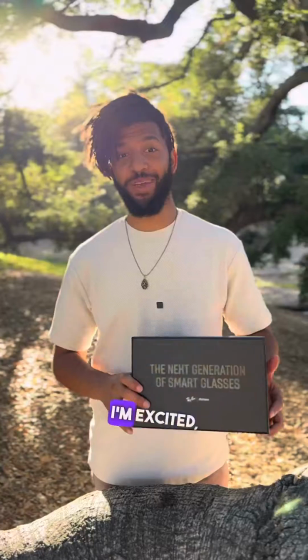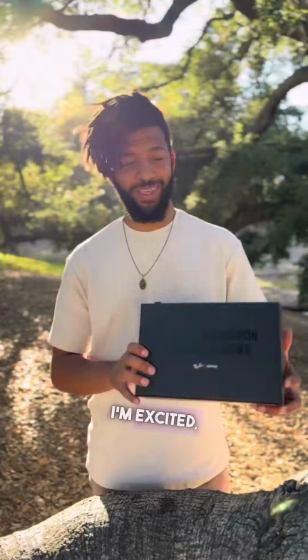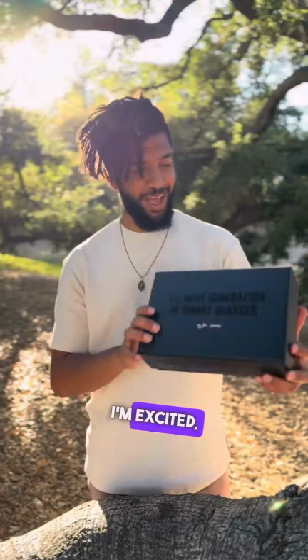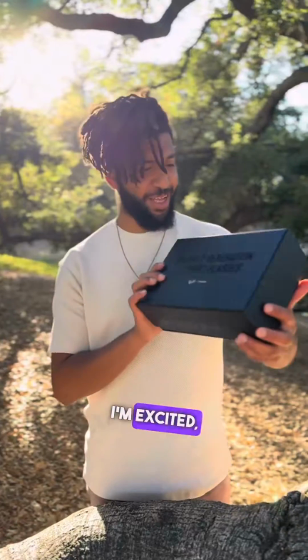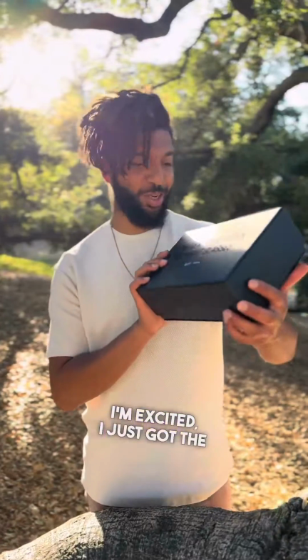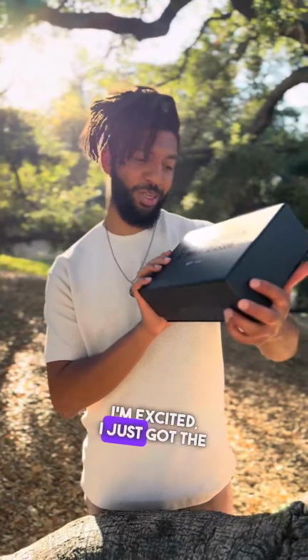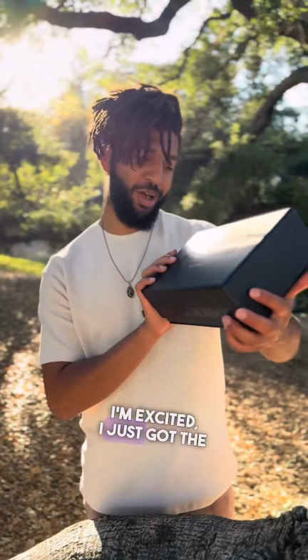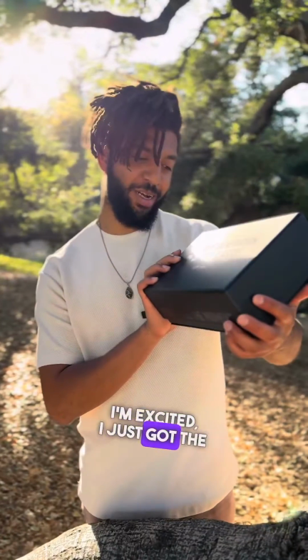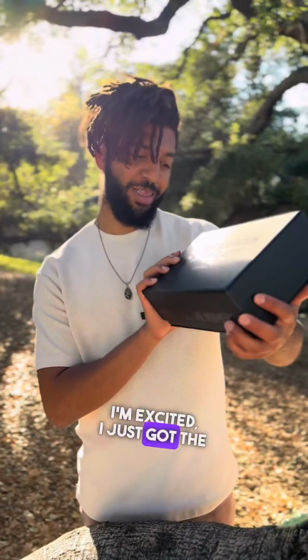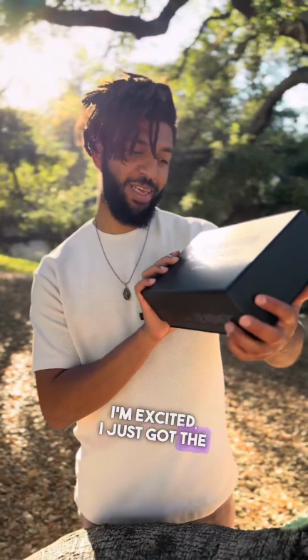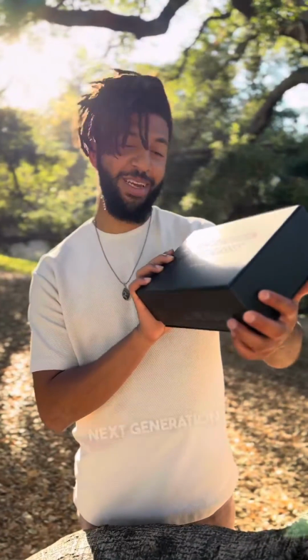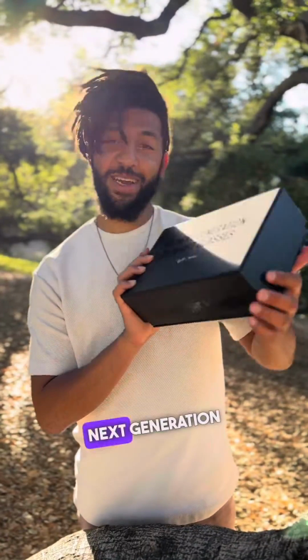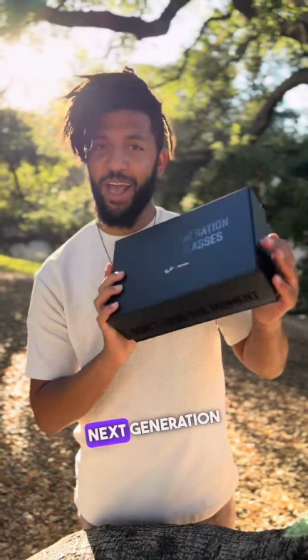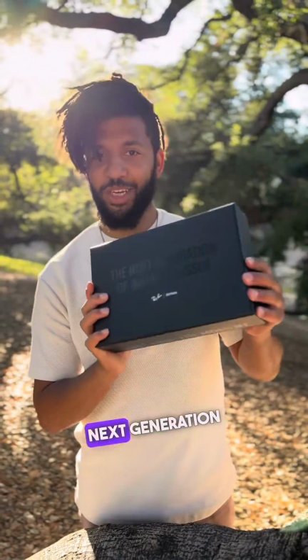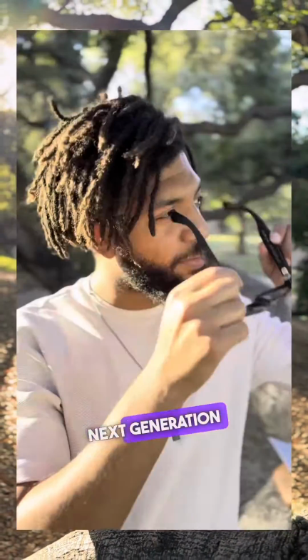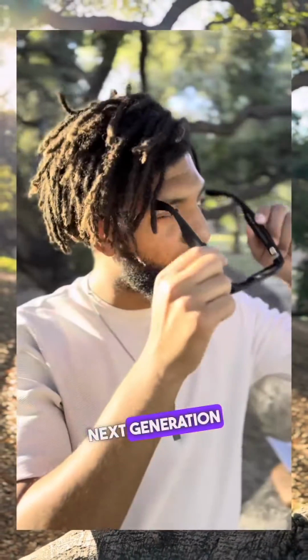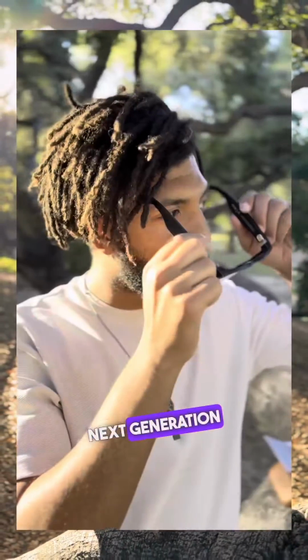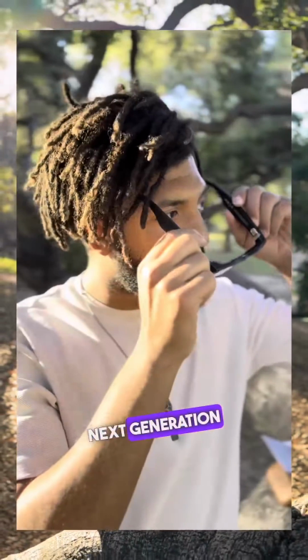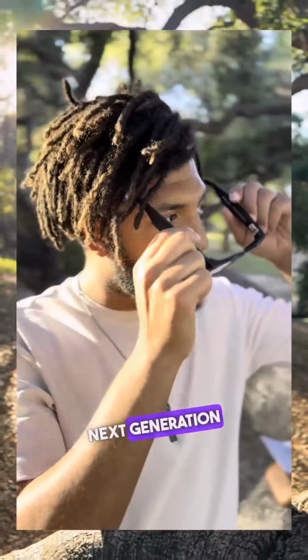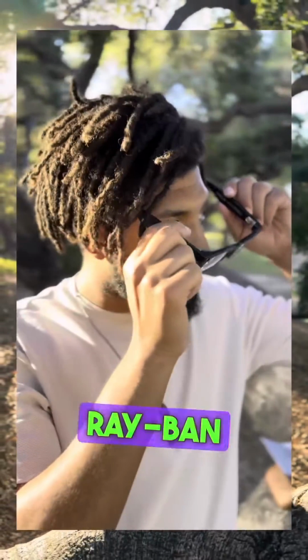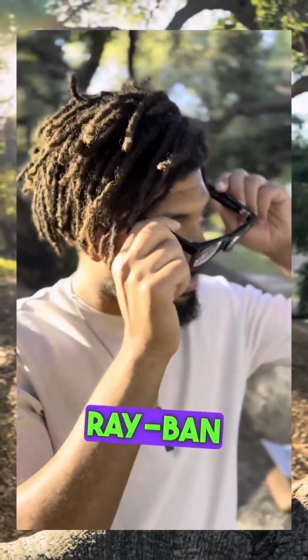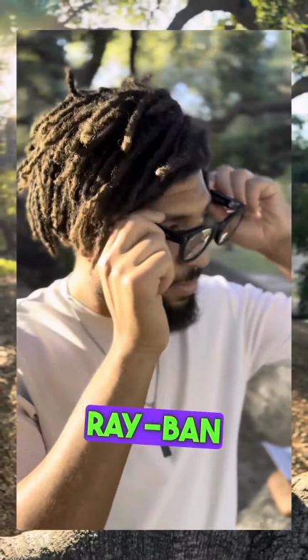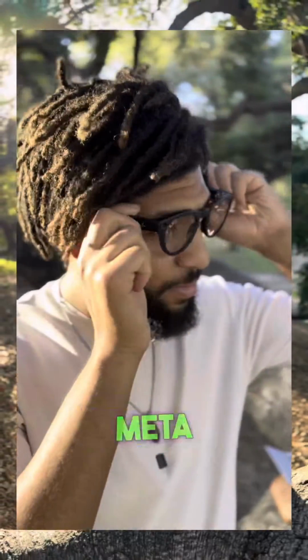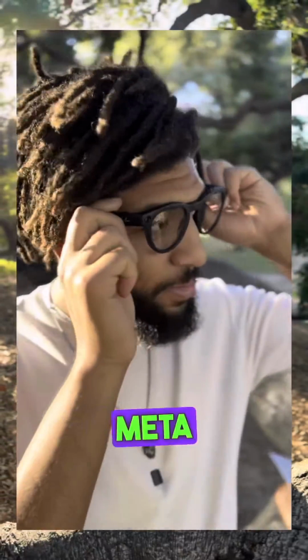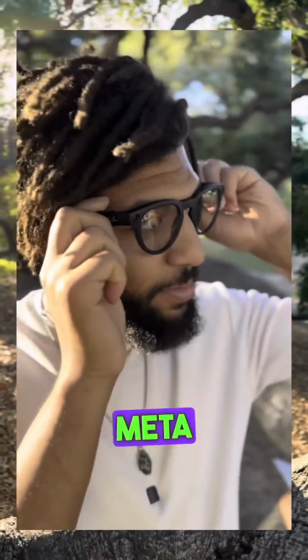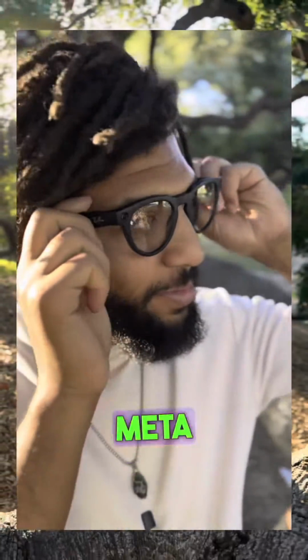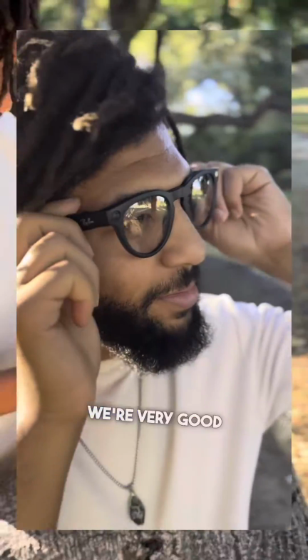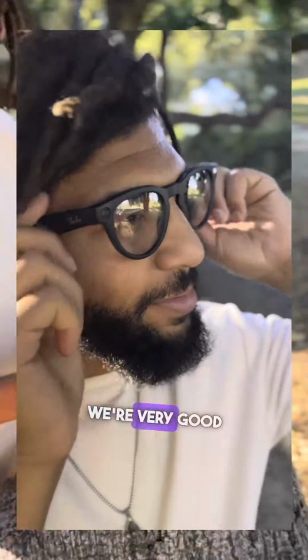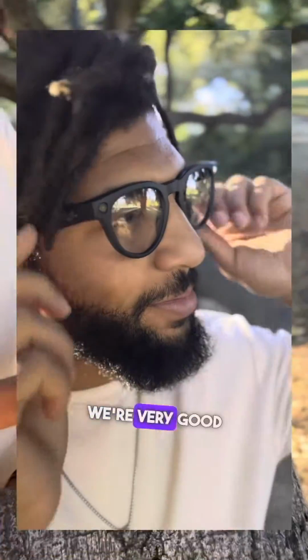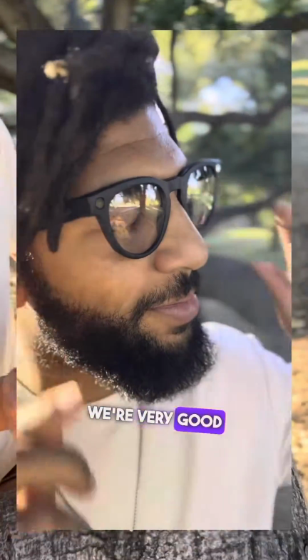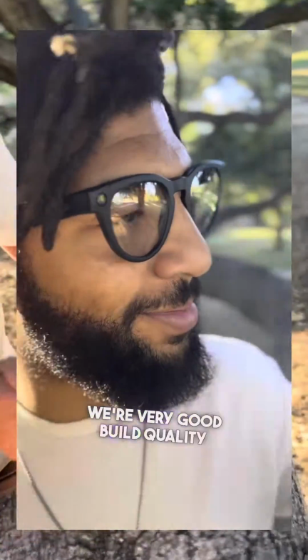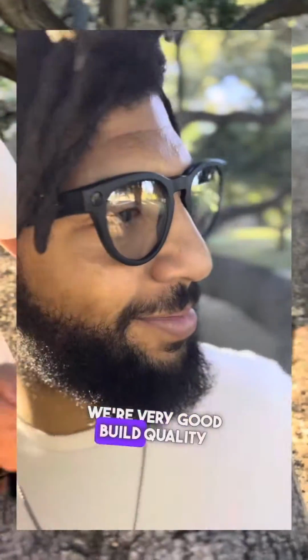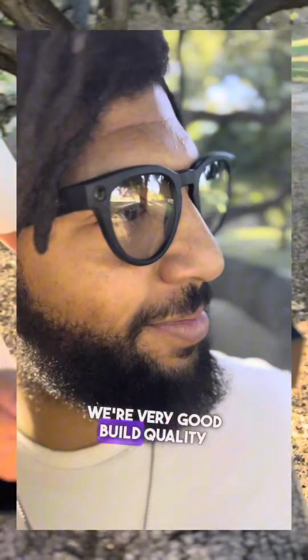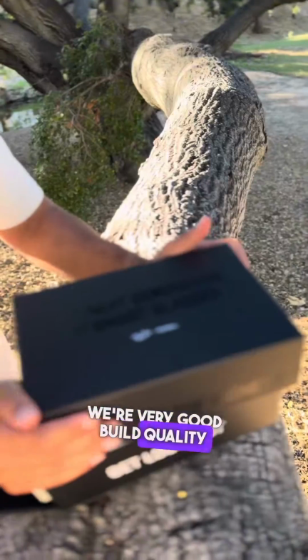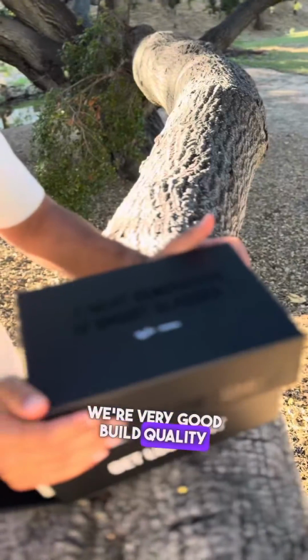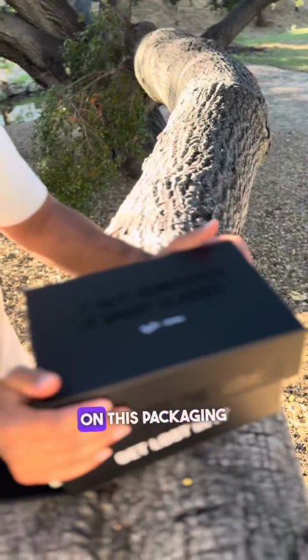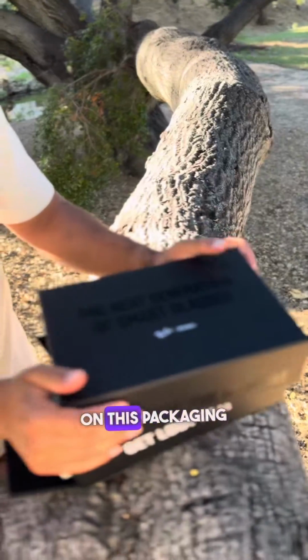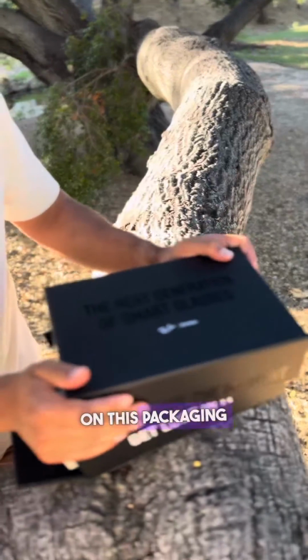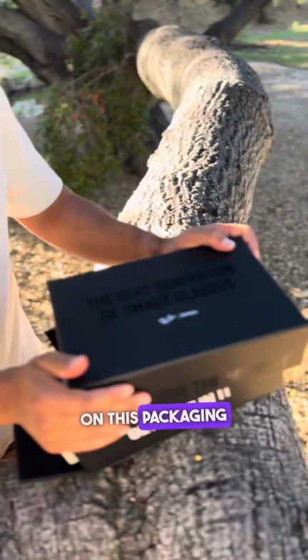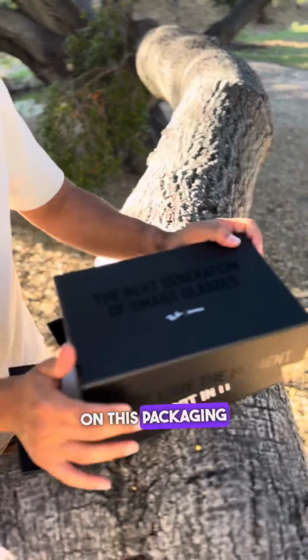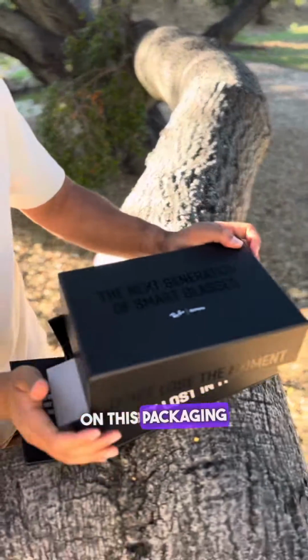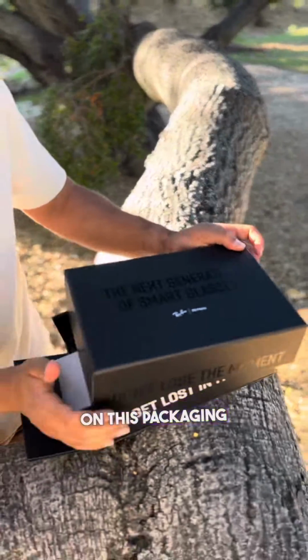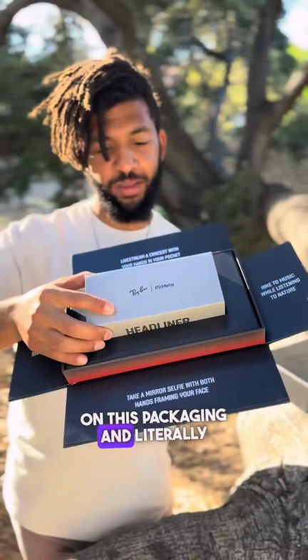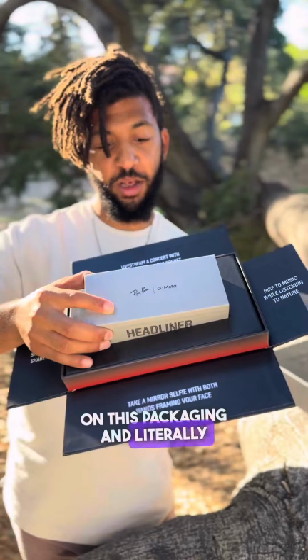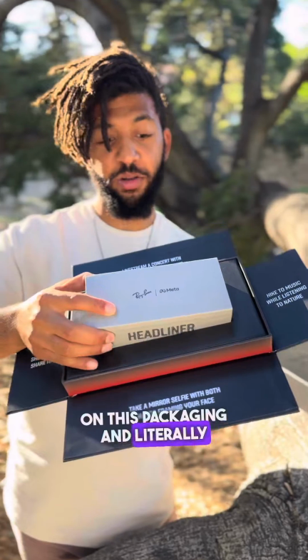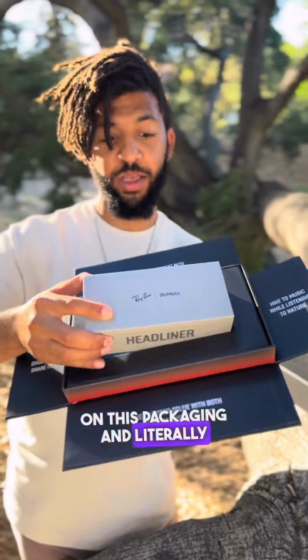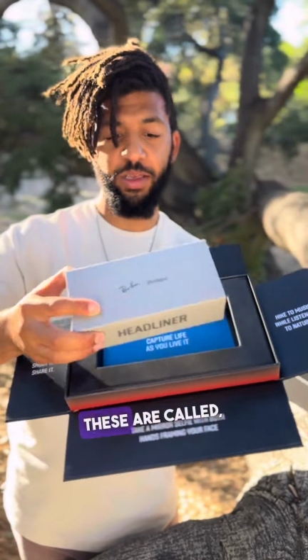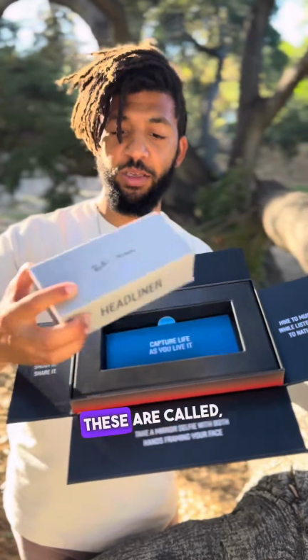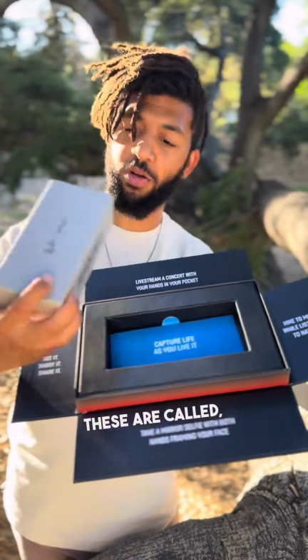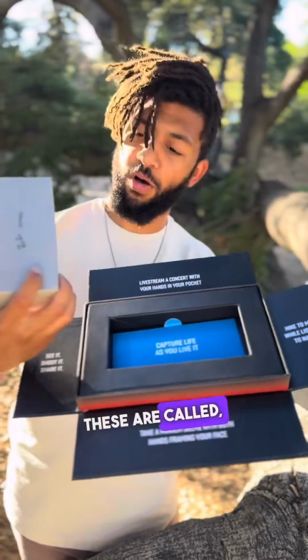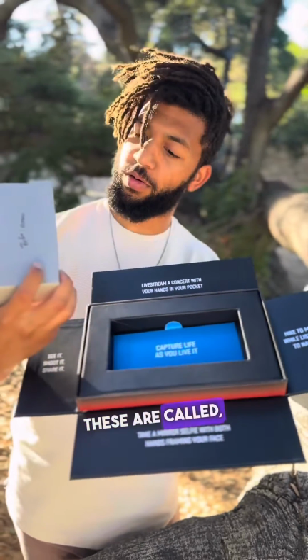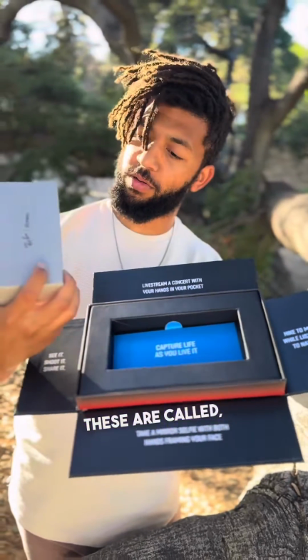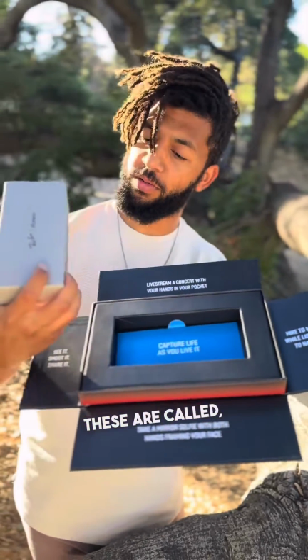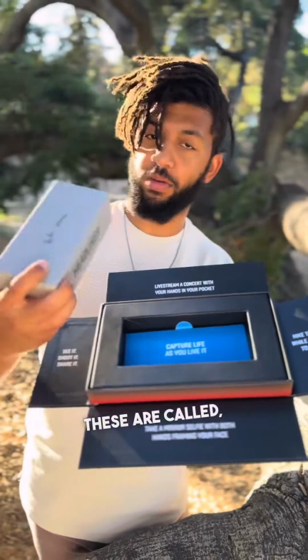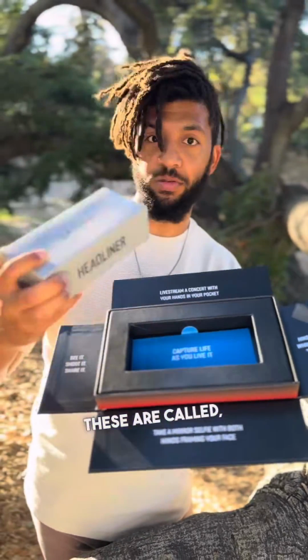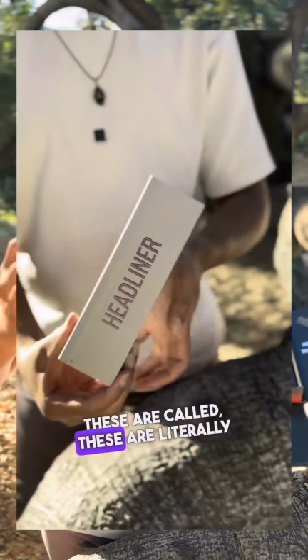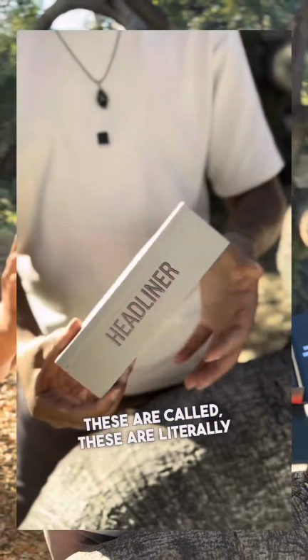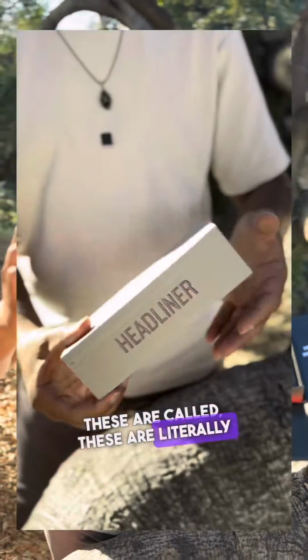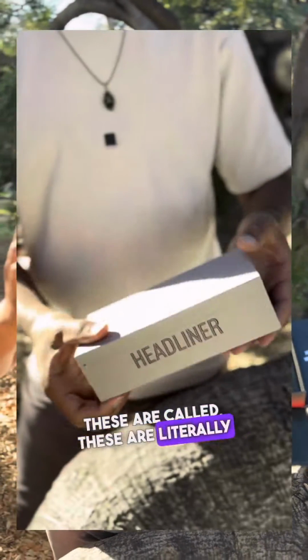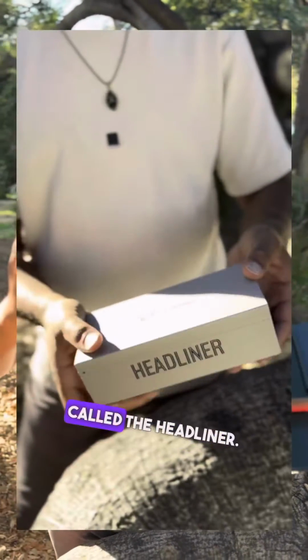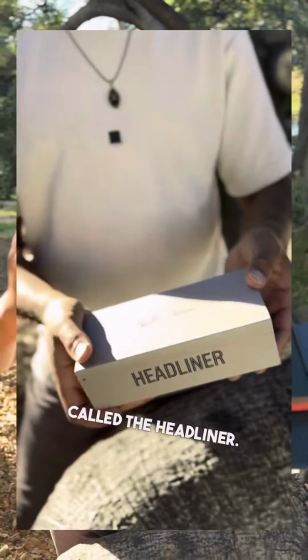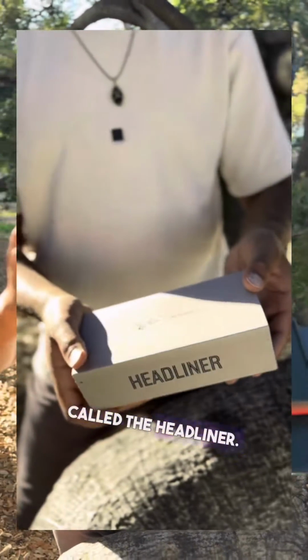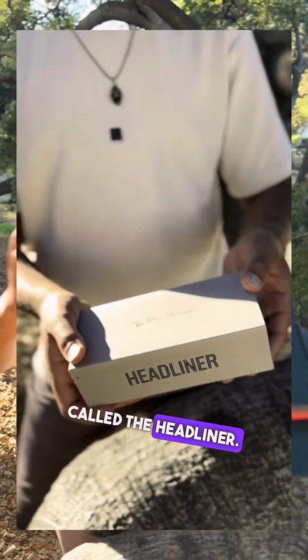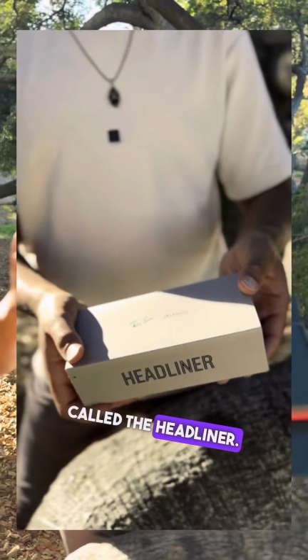I'm excited — I just got the next generation Ray-Ban Metas. Very good build quality on this packaging, and literally these are called the Headliner.